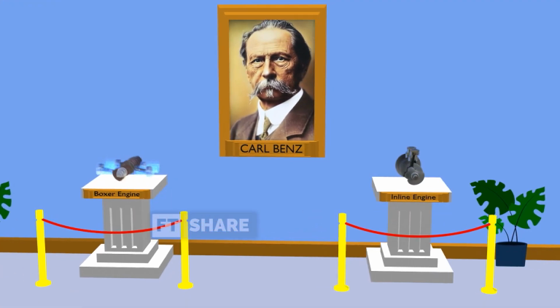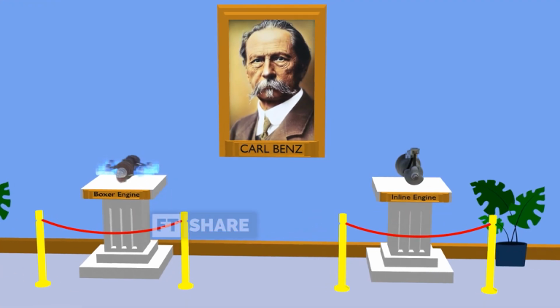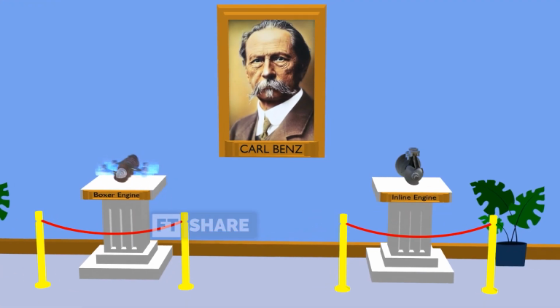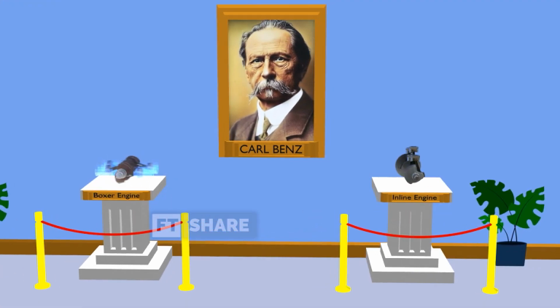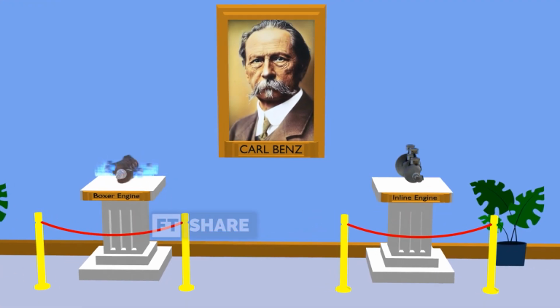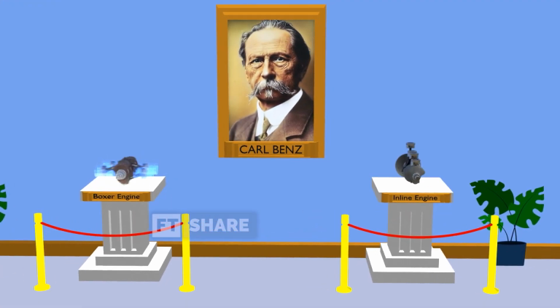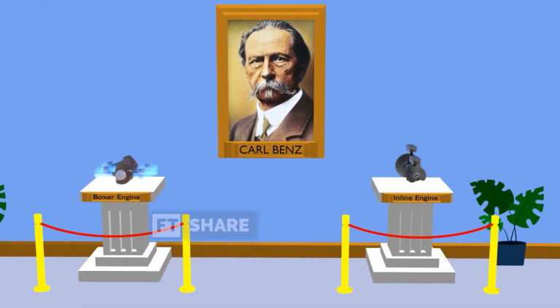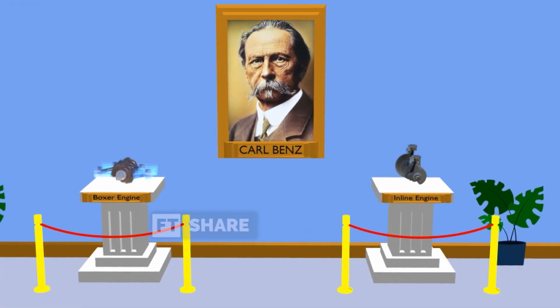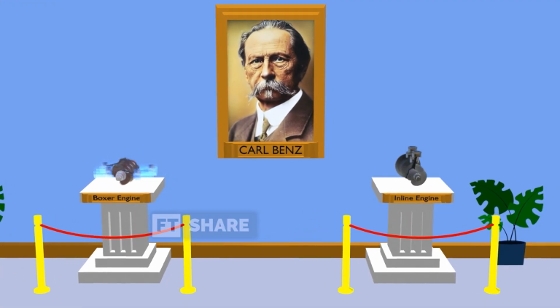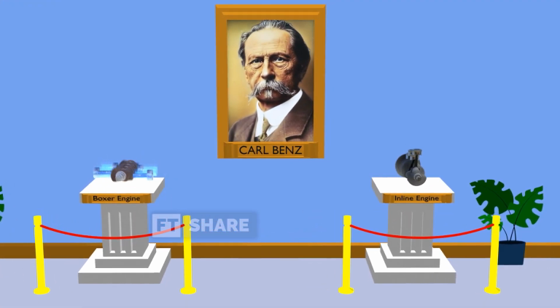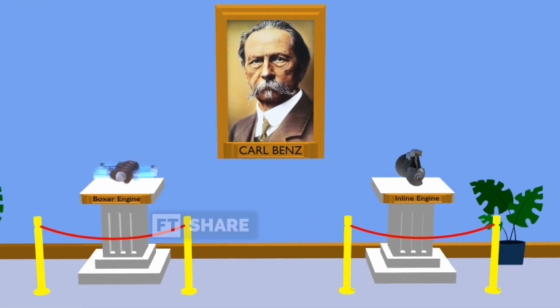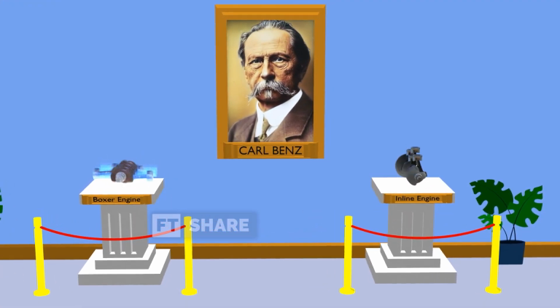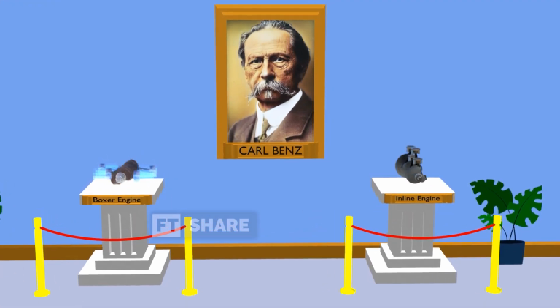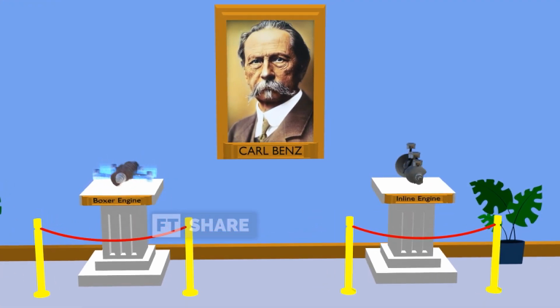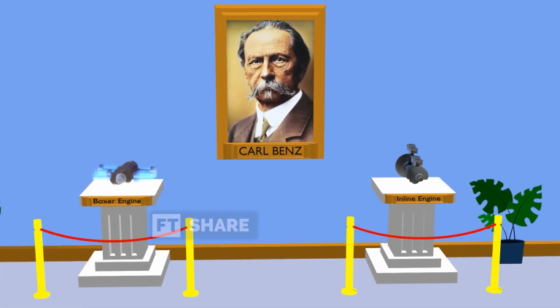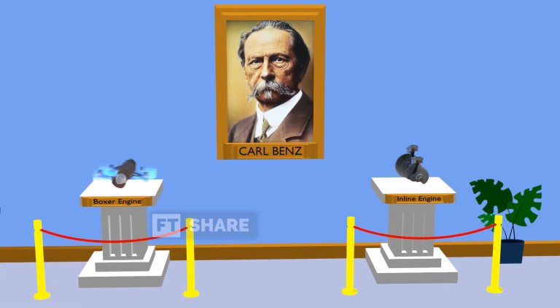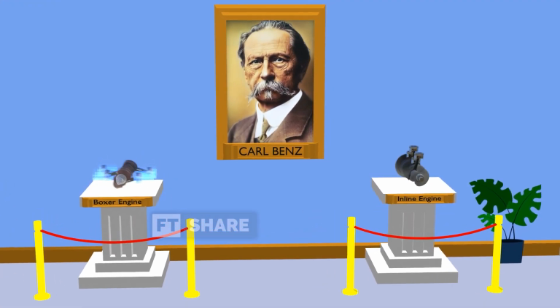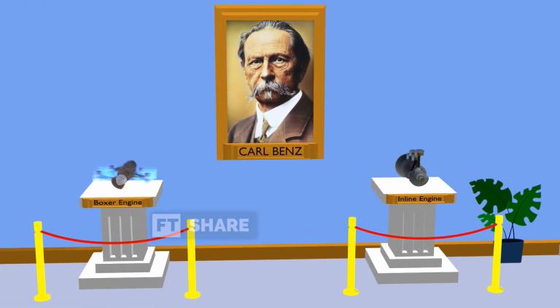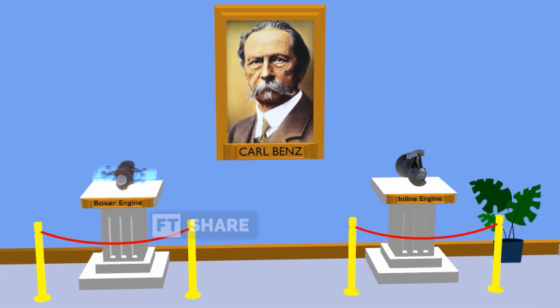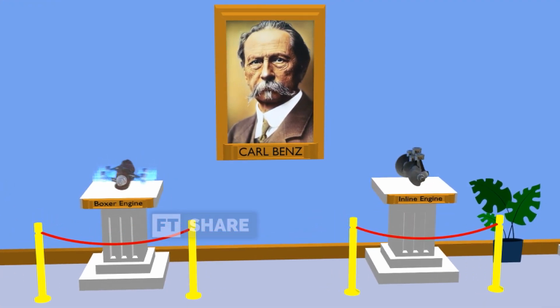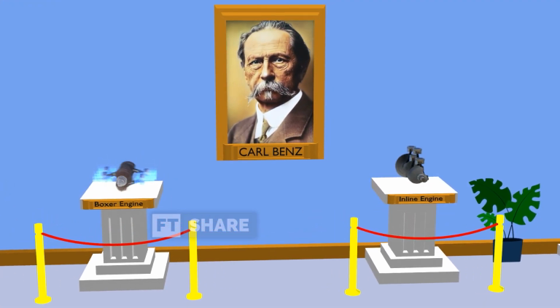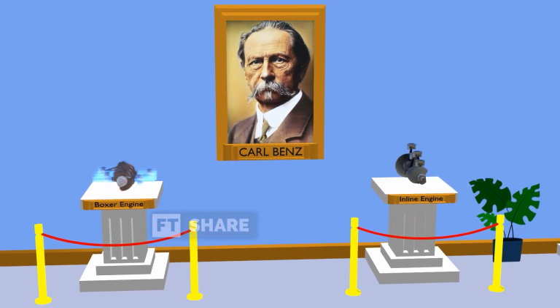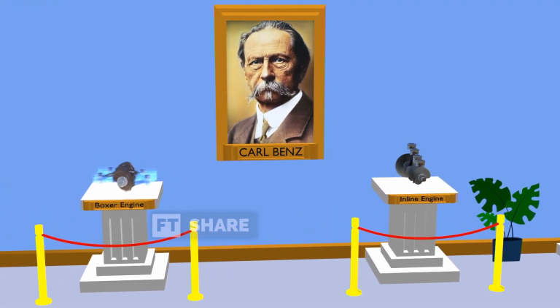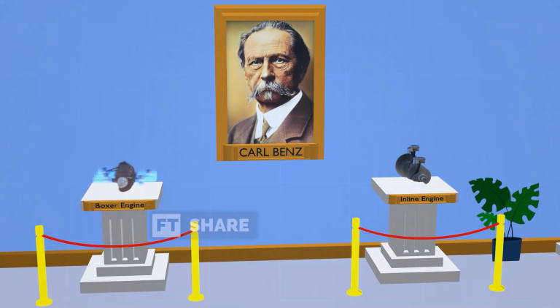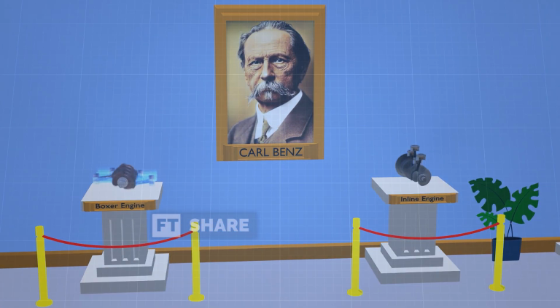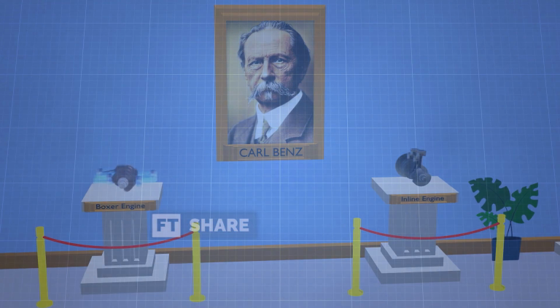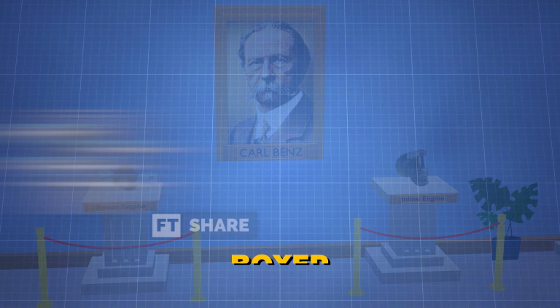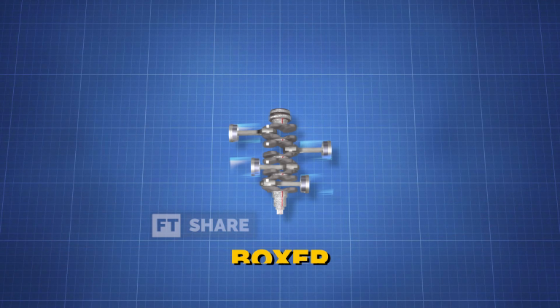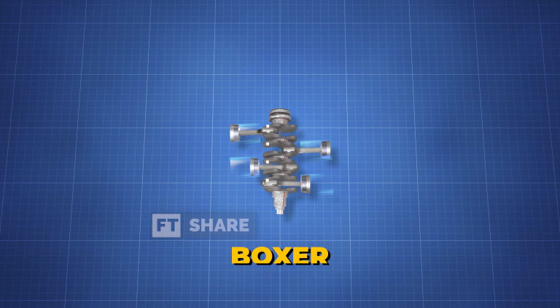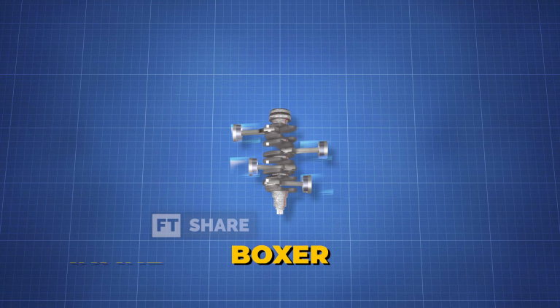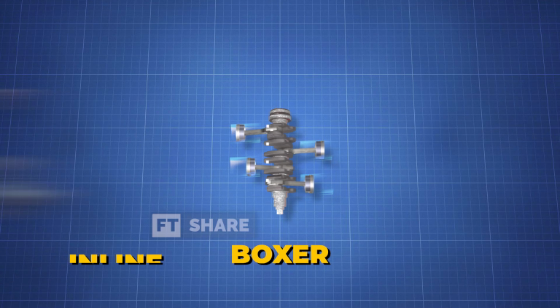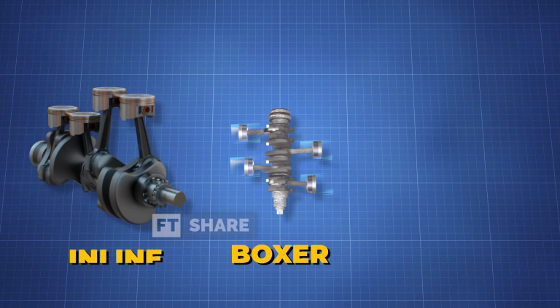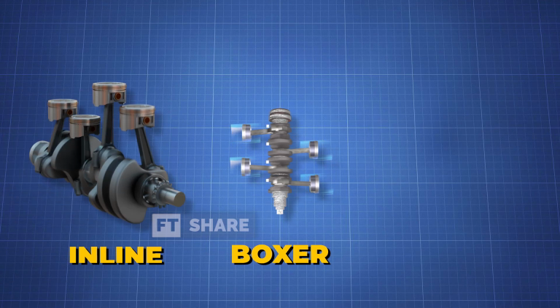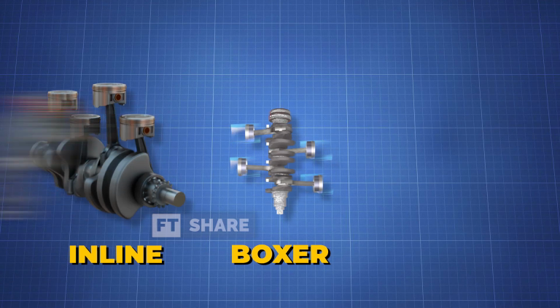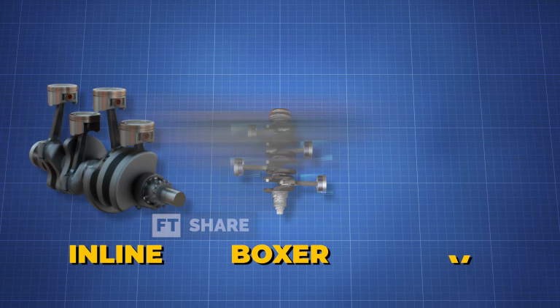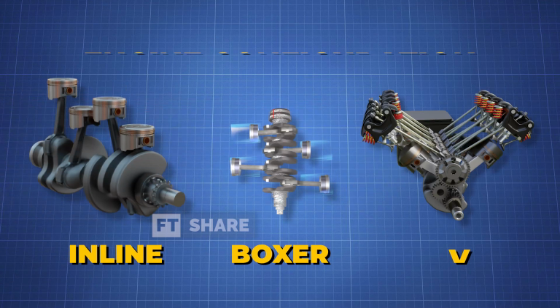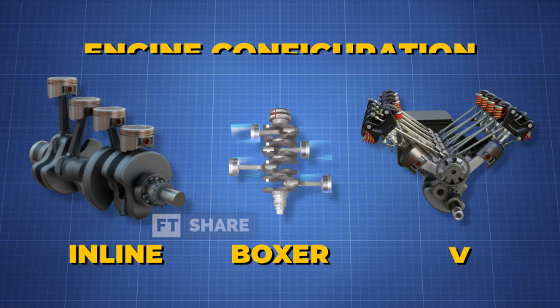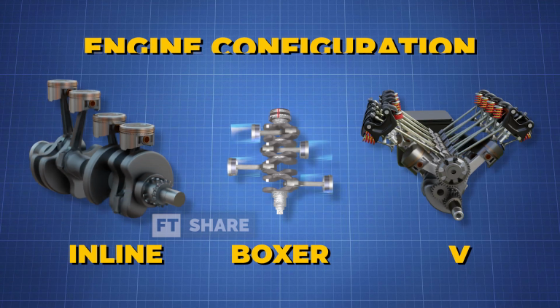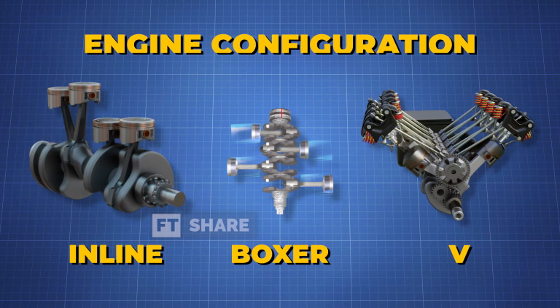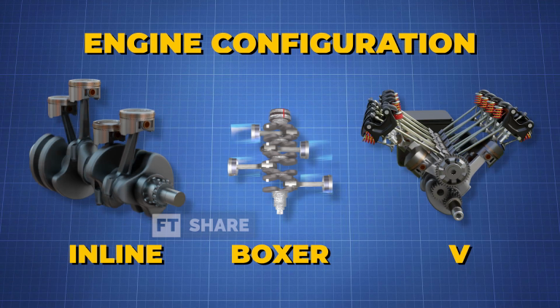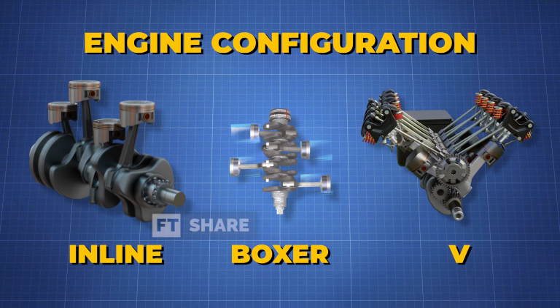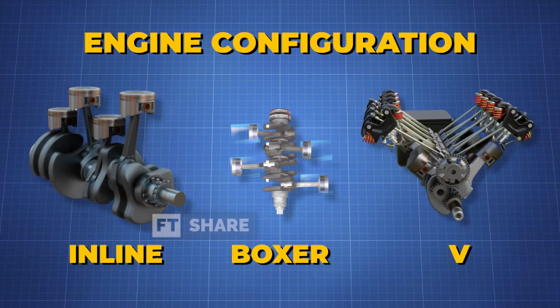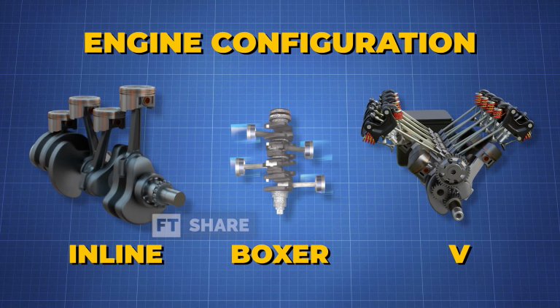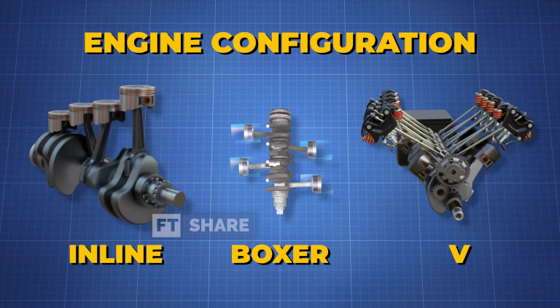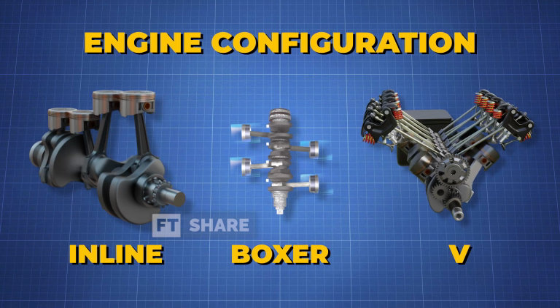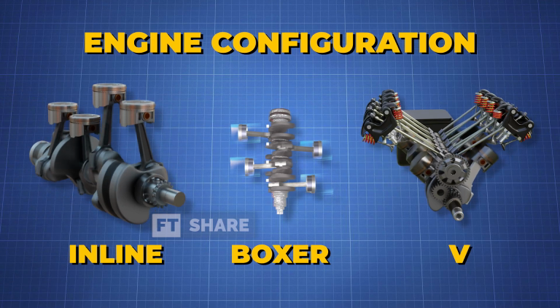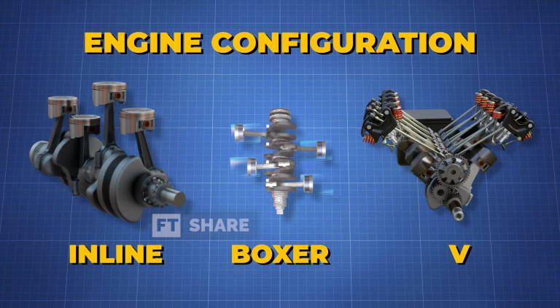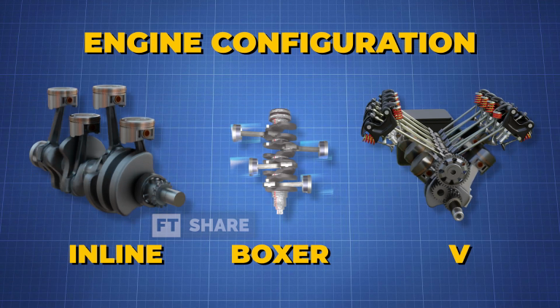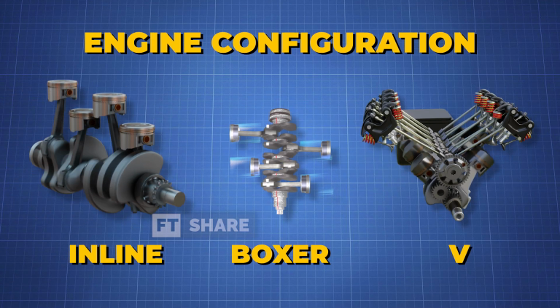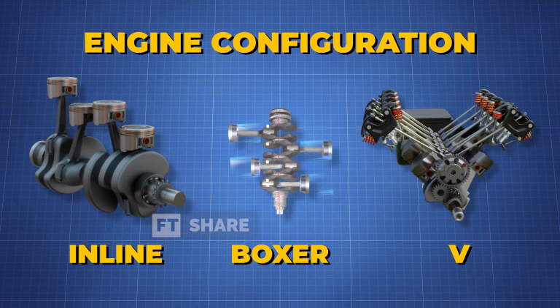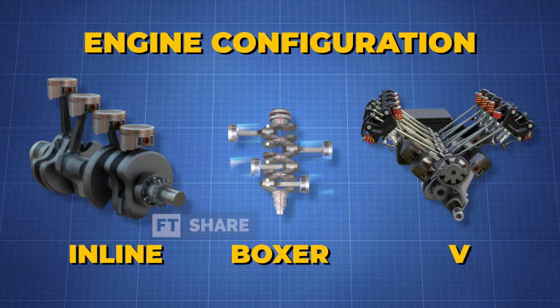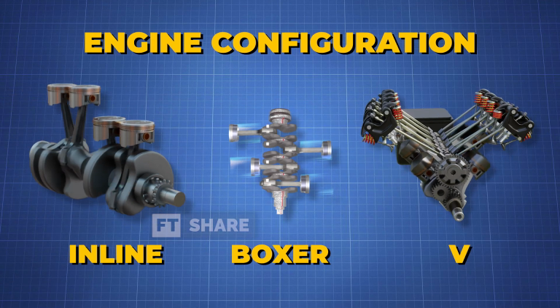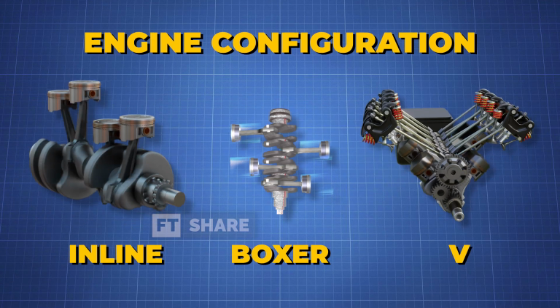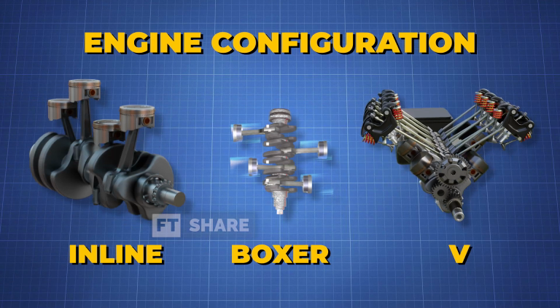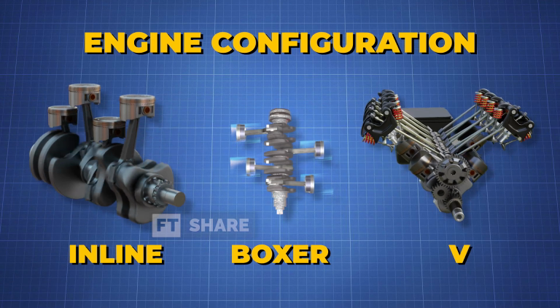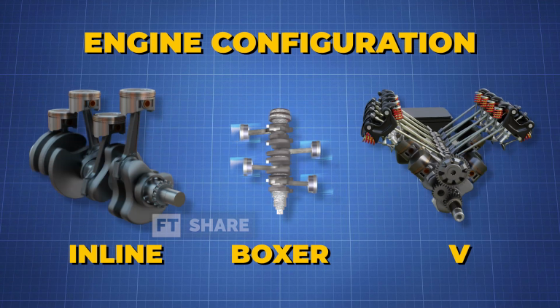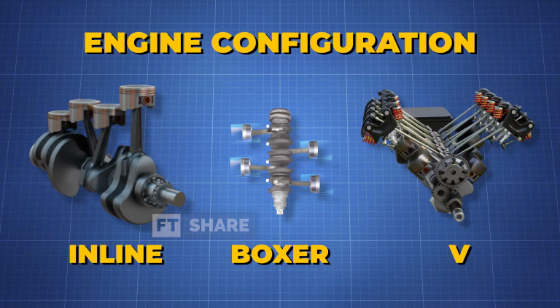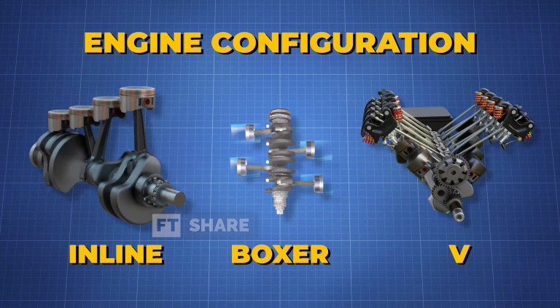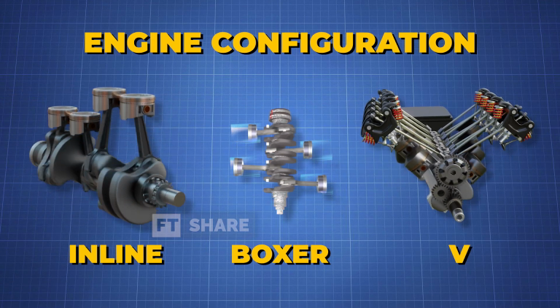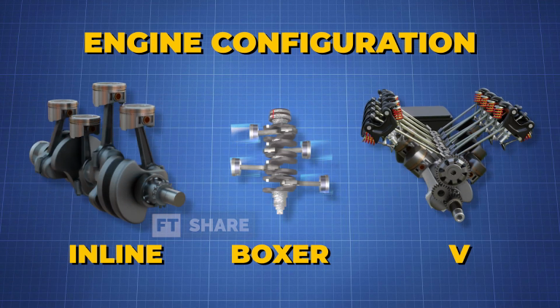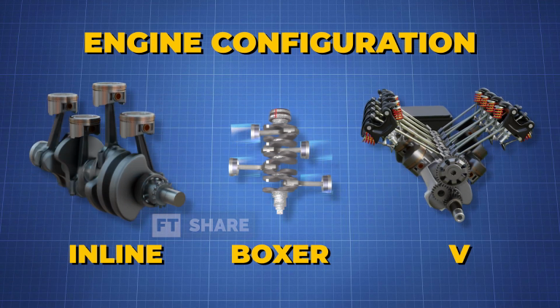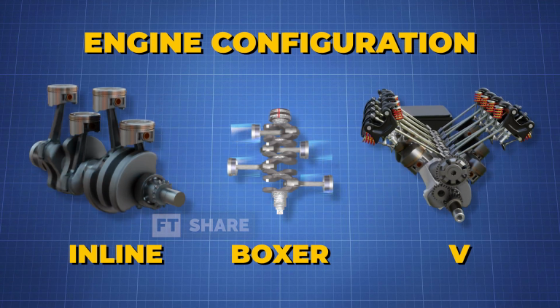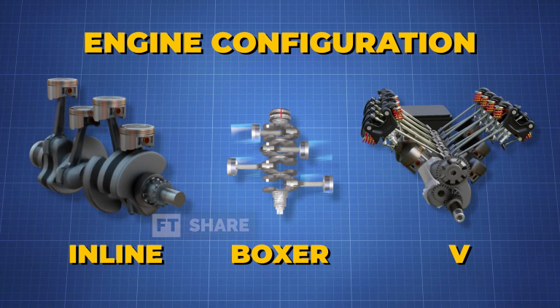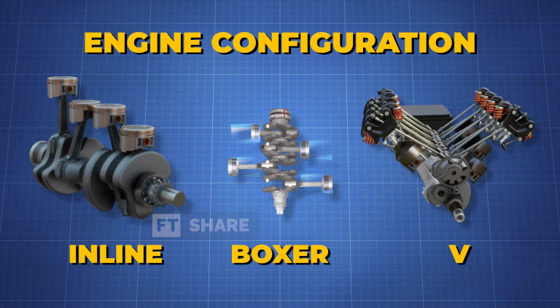That's all the information we can provide in this video. What do you think about this engine? We're eager to hear your thoughts in the comments section below.